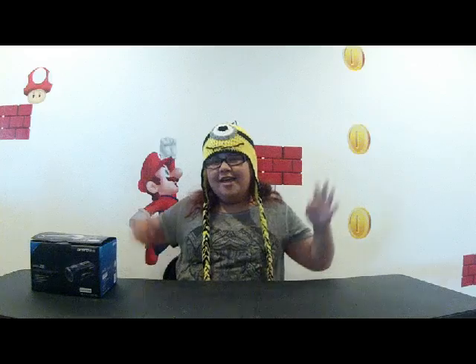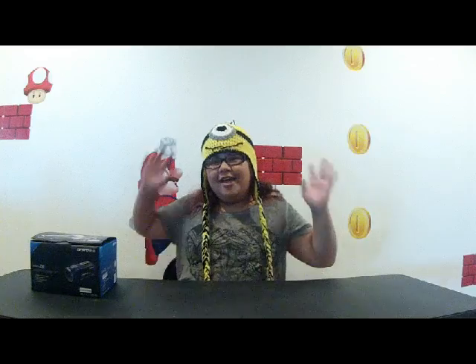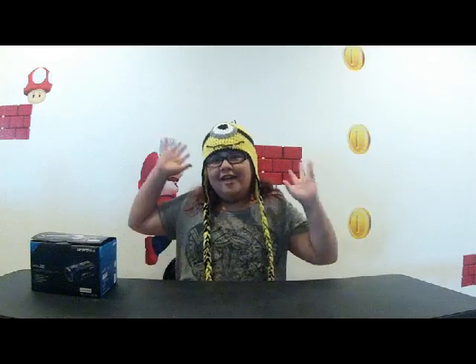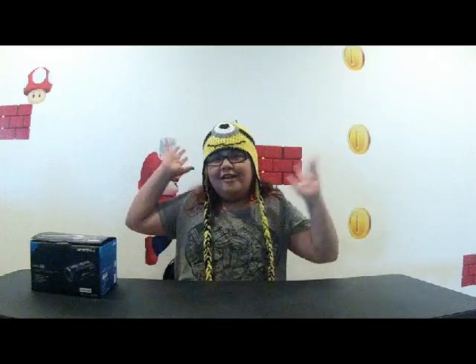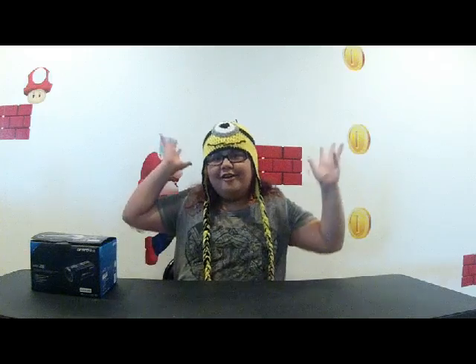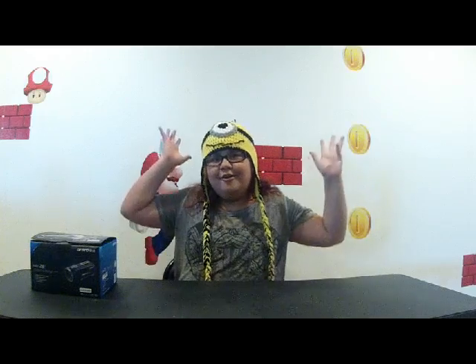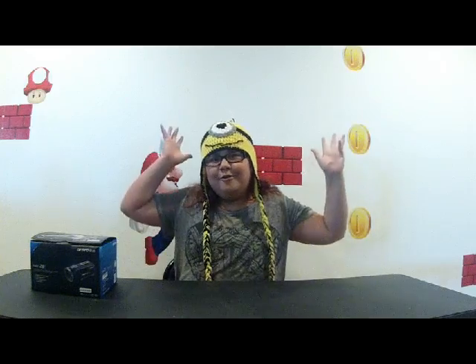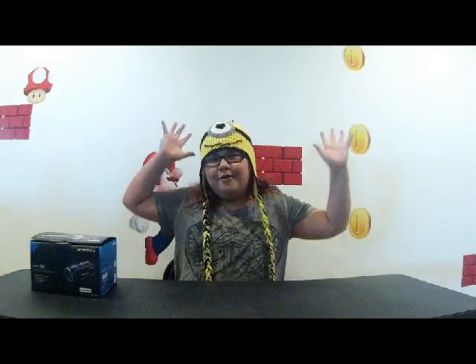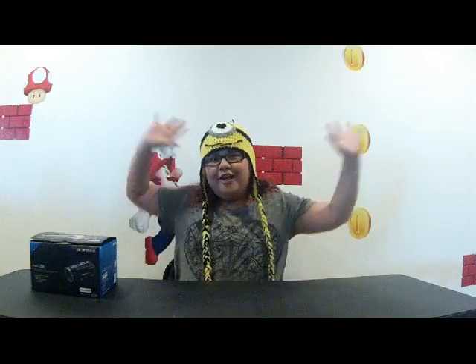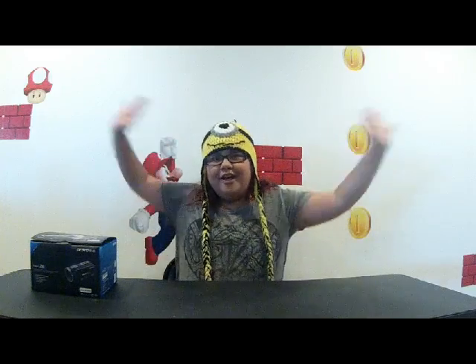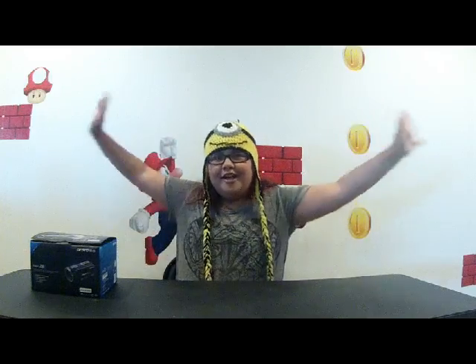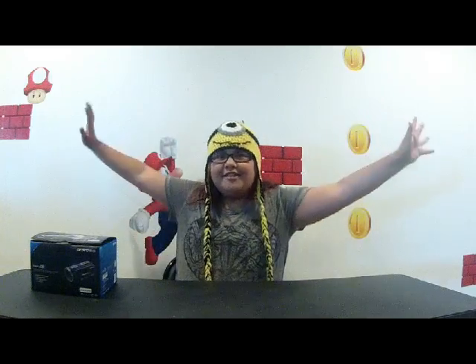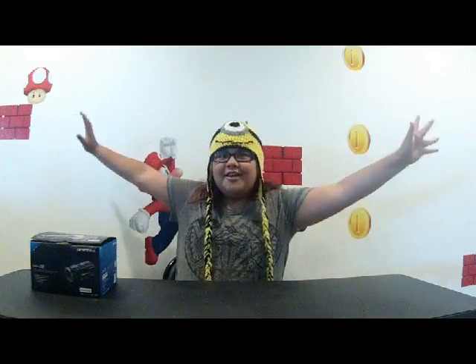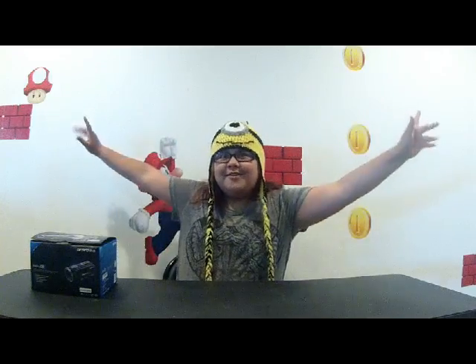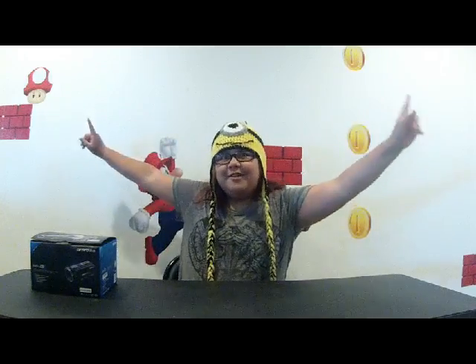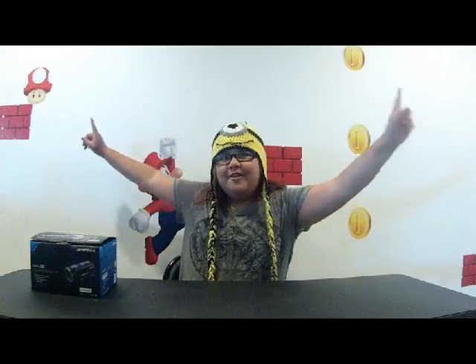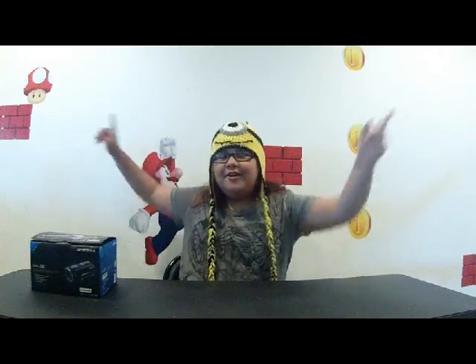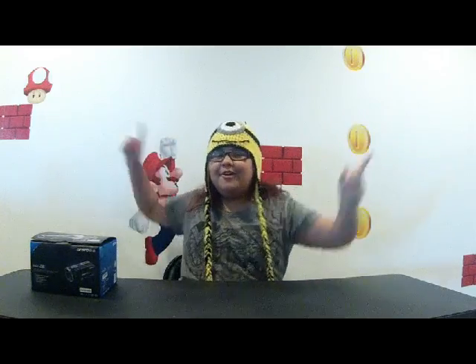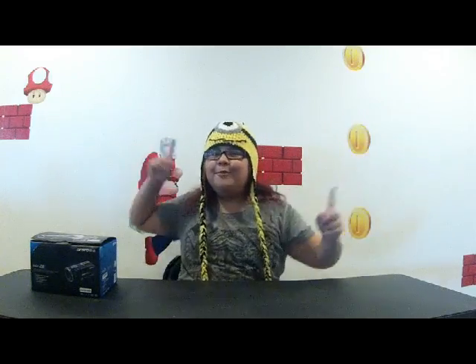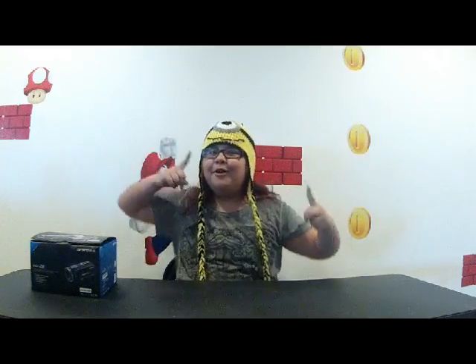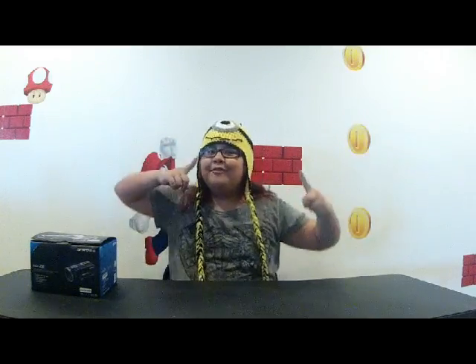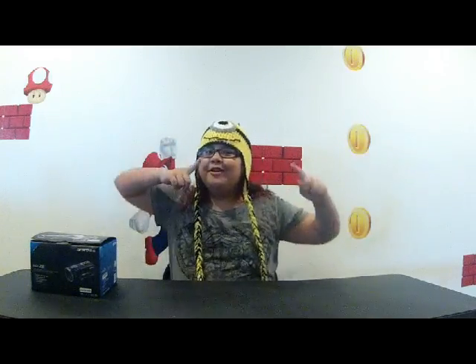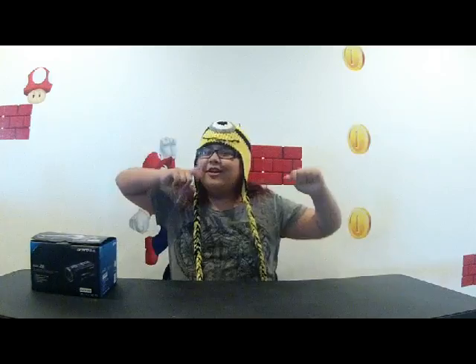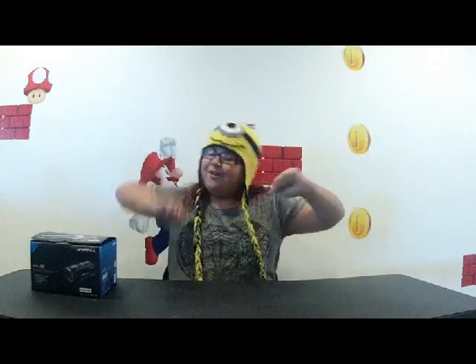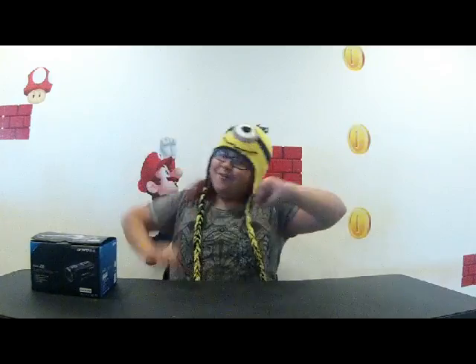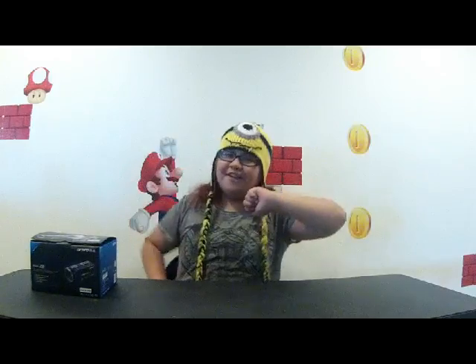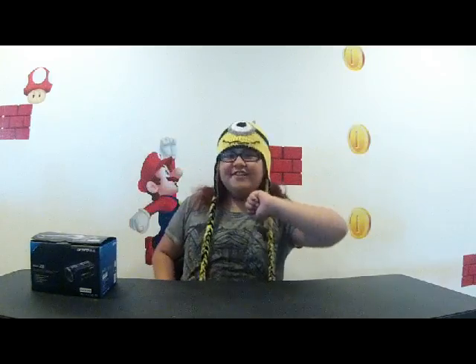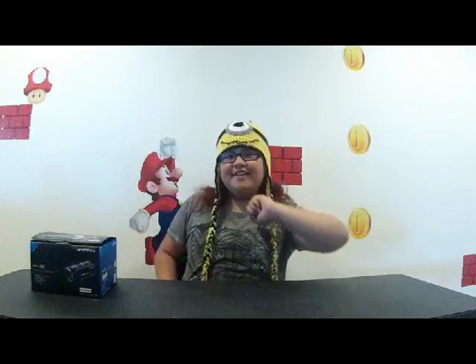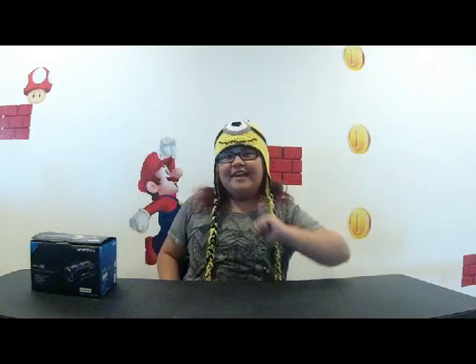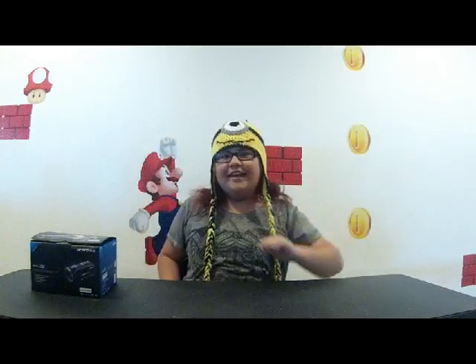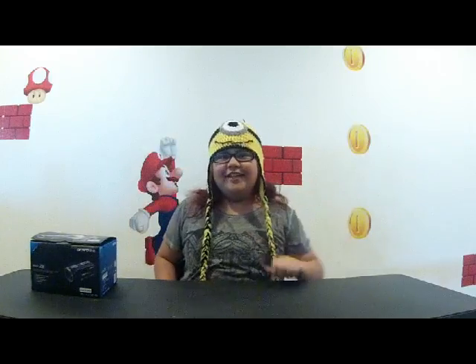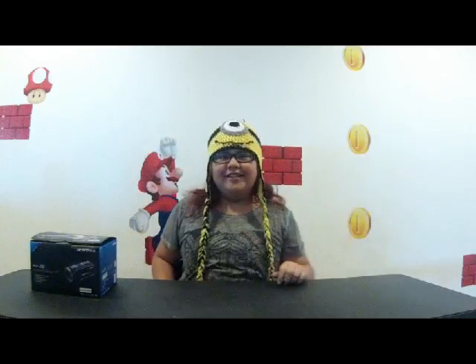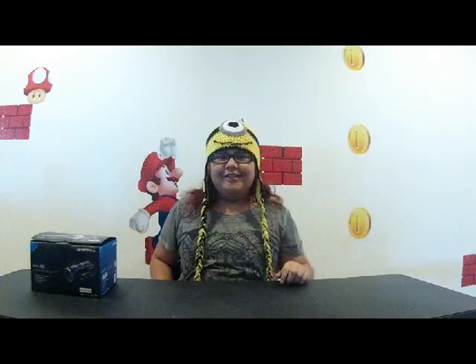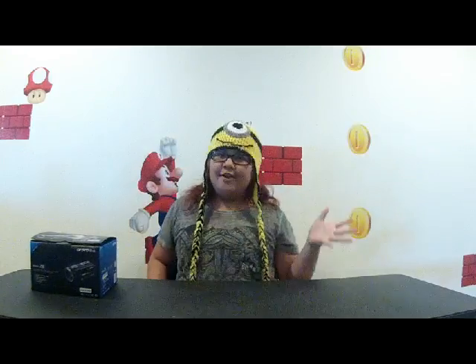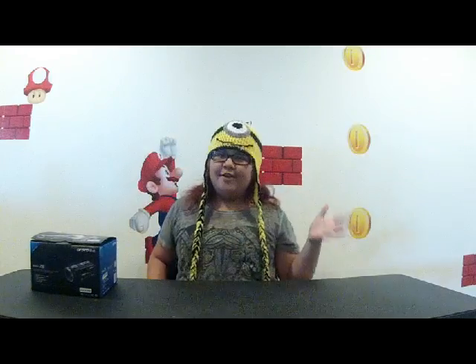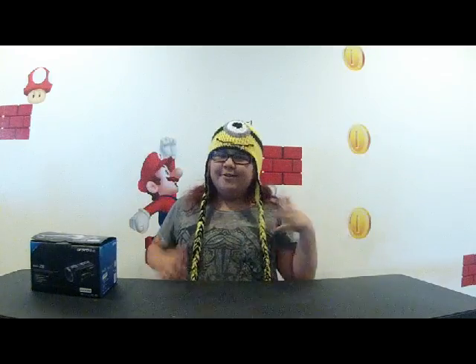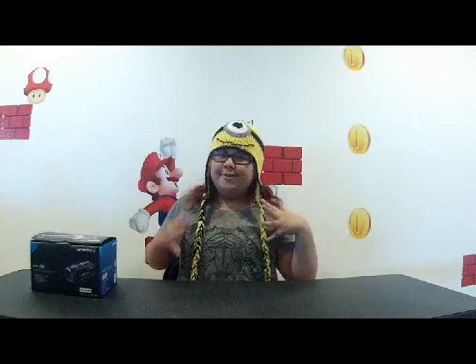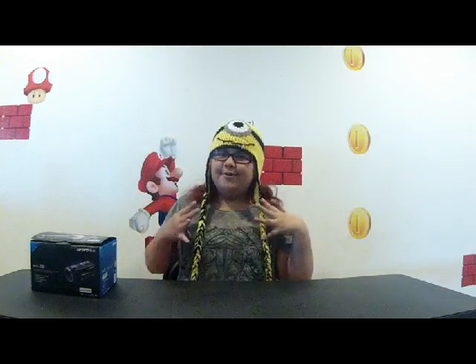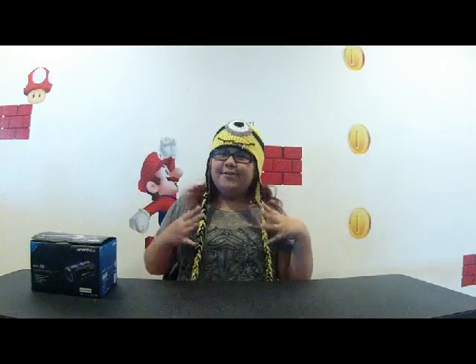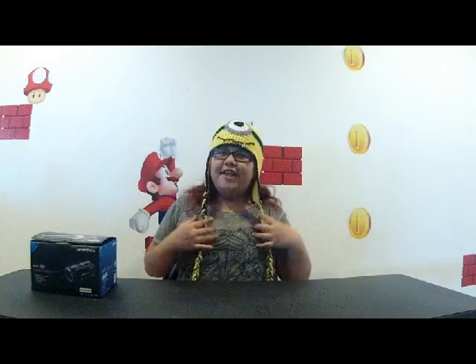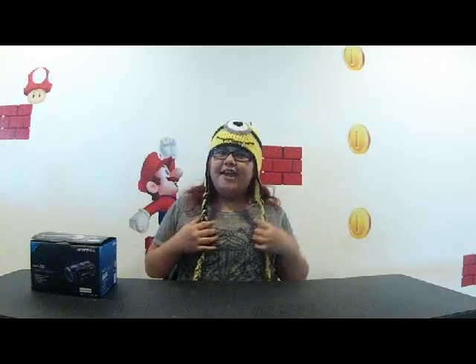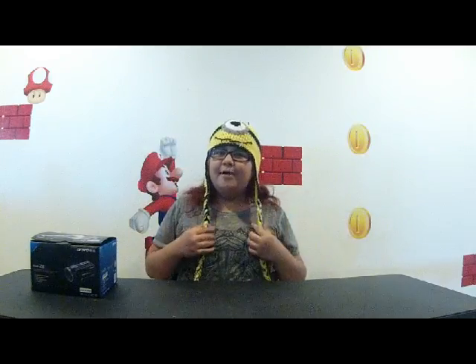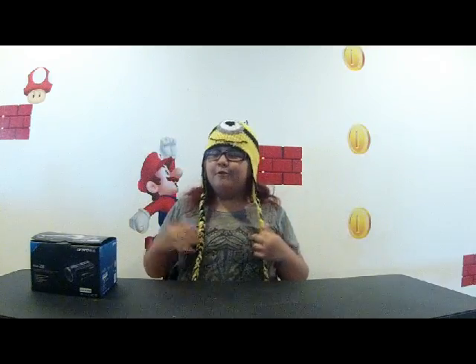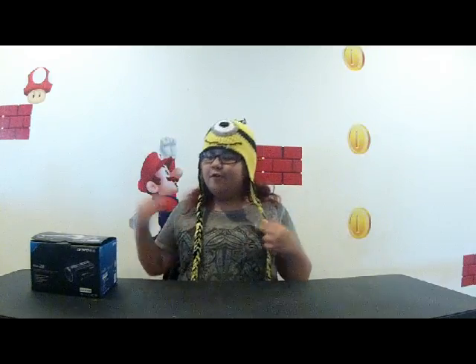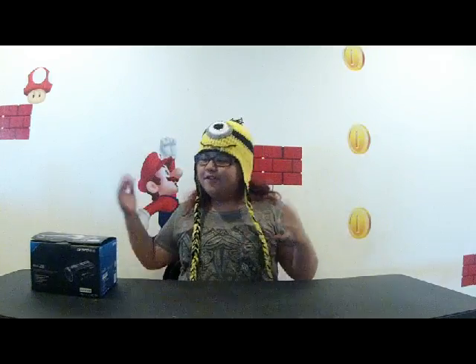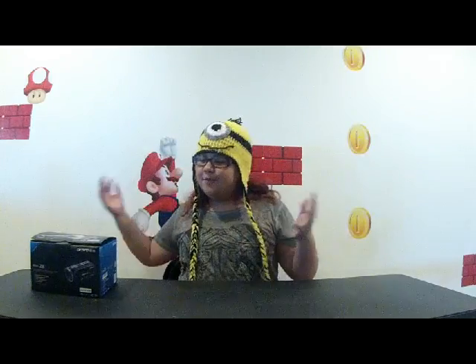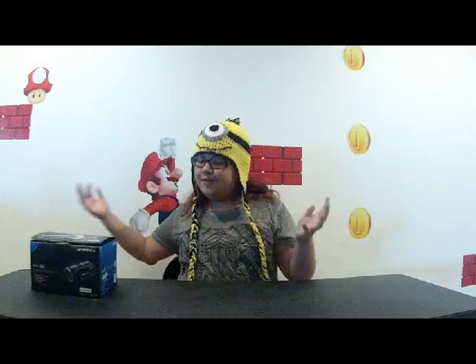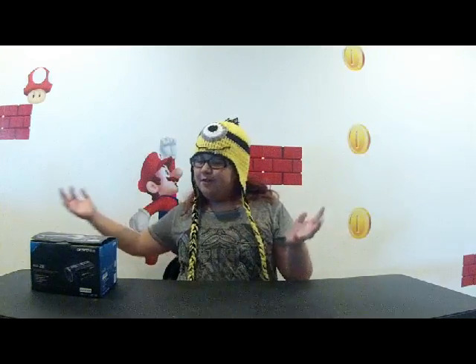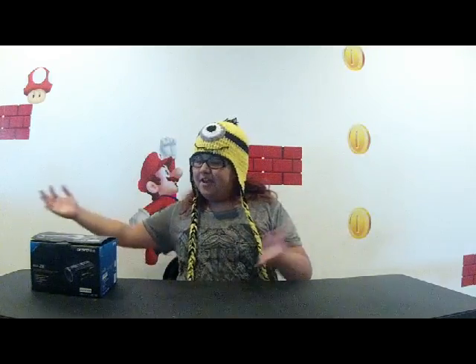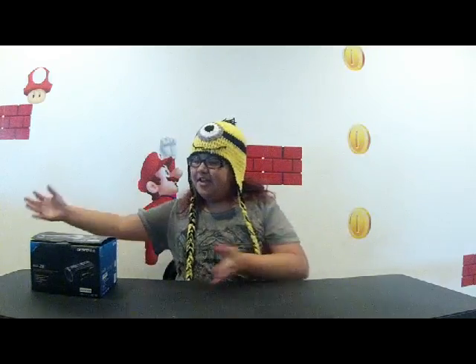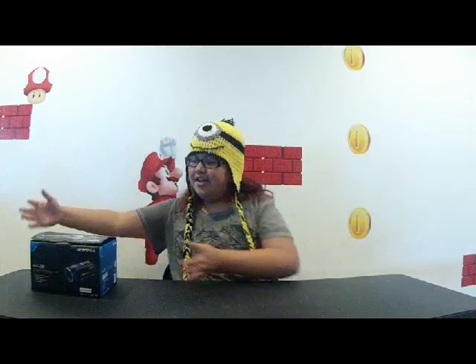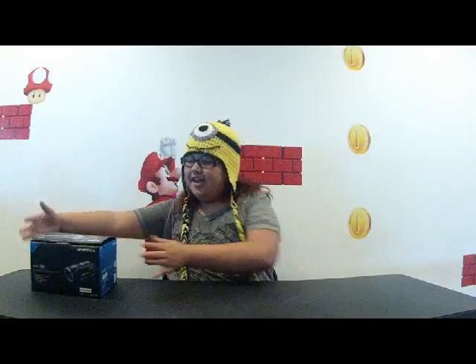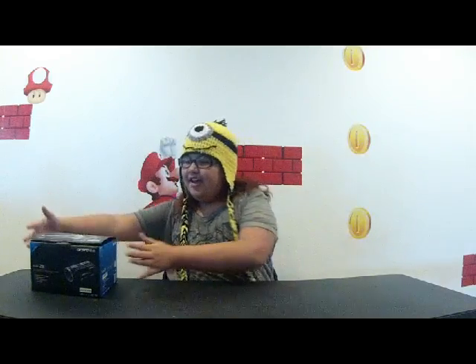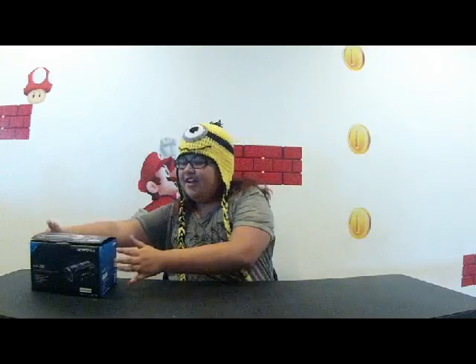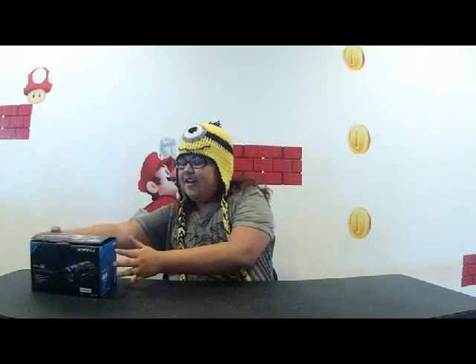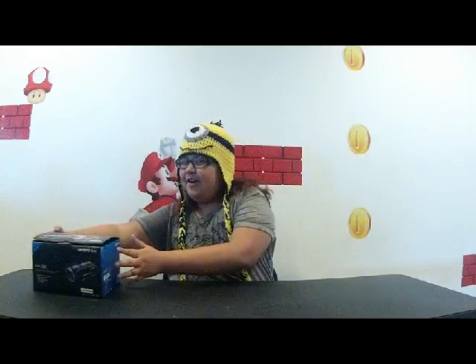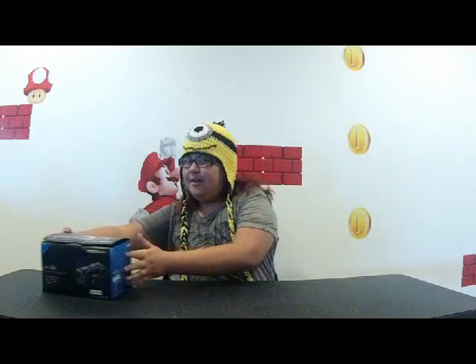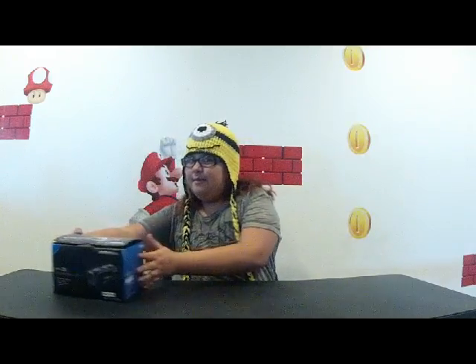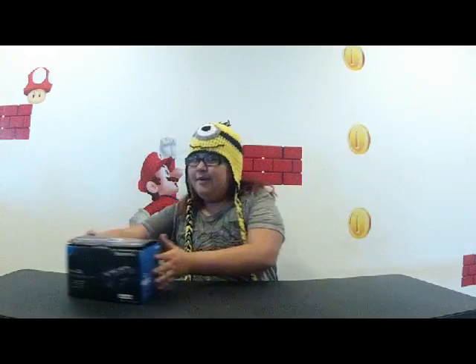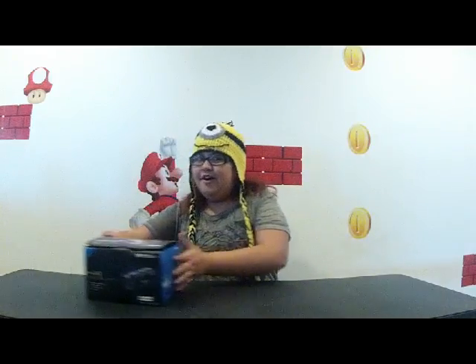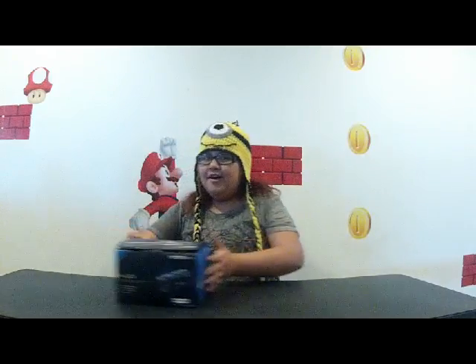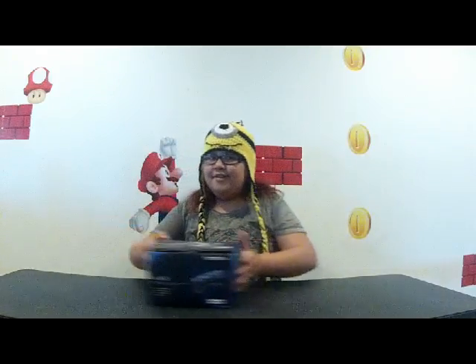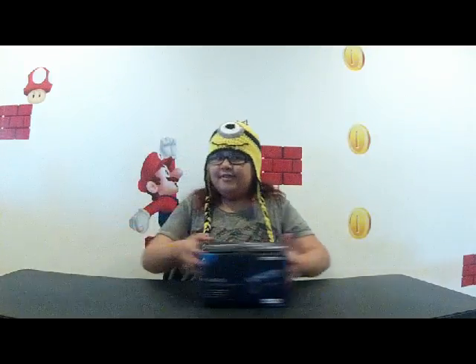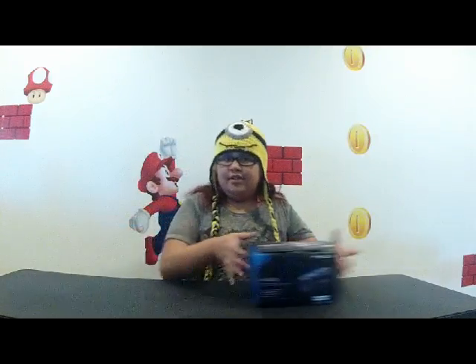Hello guys, how's it going? I hope you're having a great day. So today we're going to be doing an unboxing.